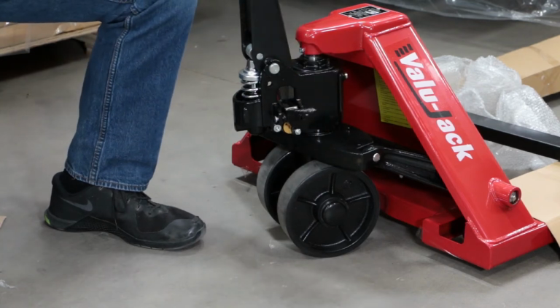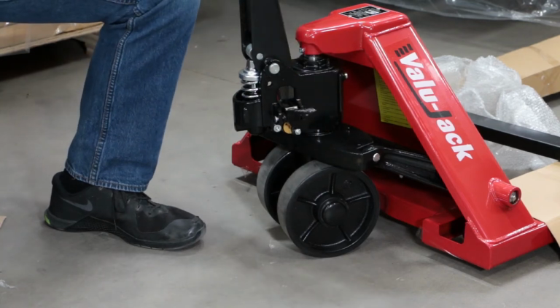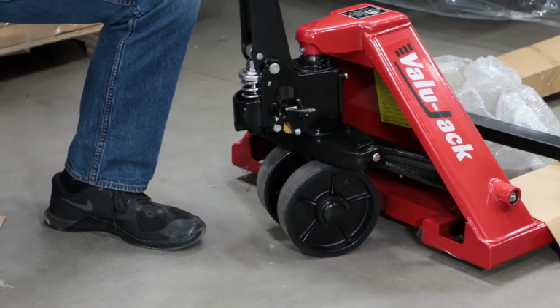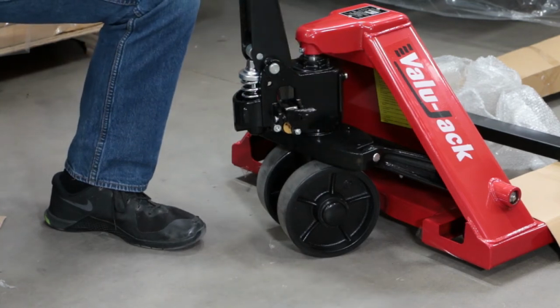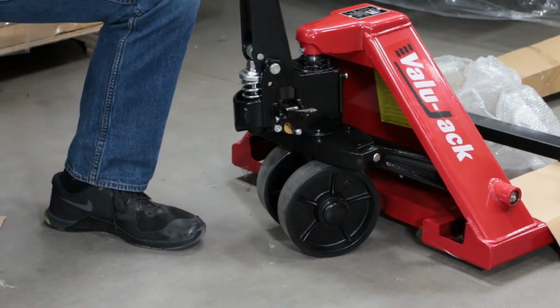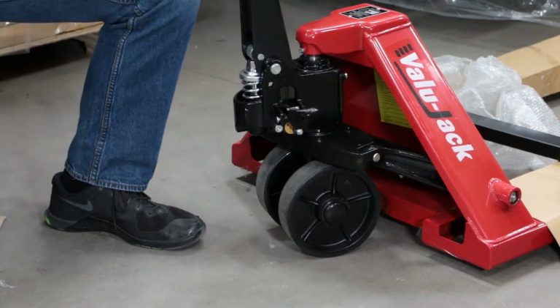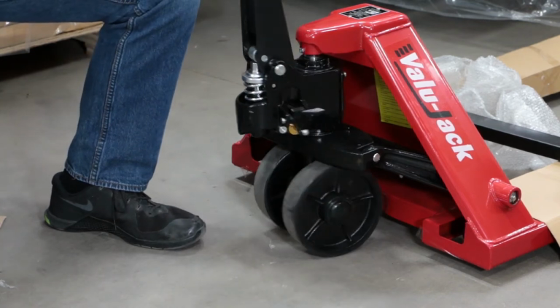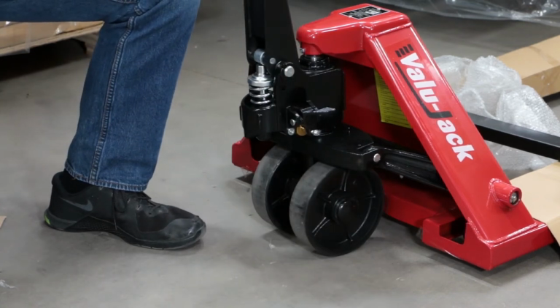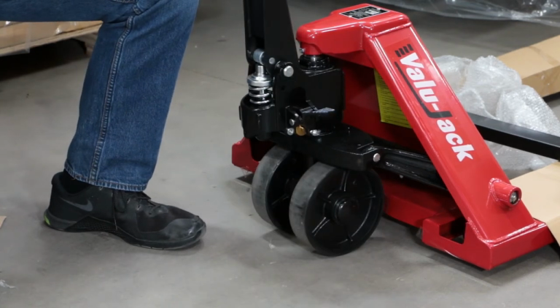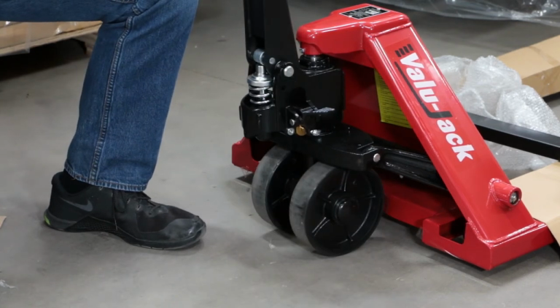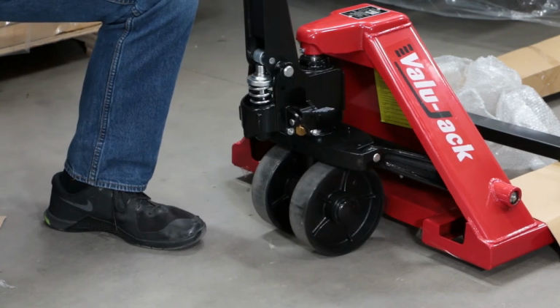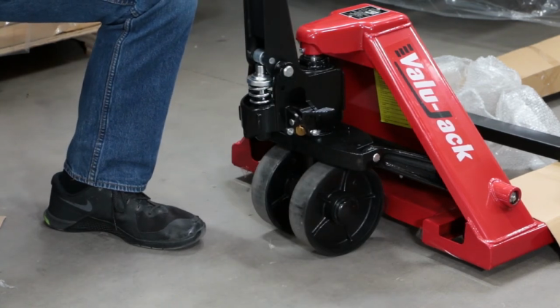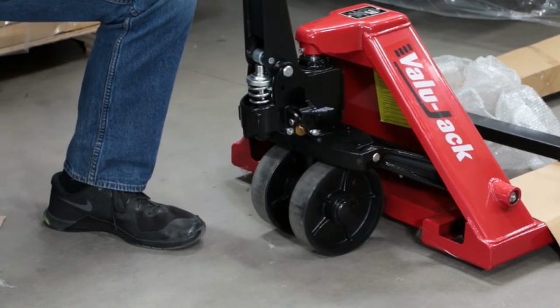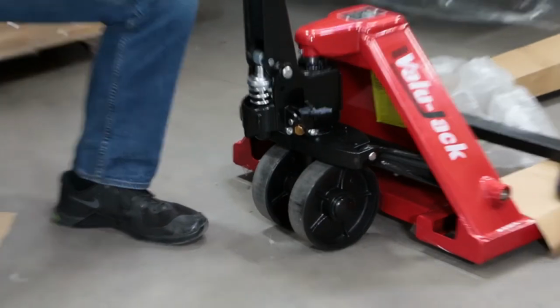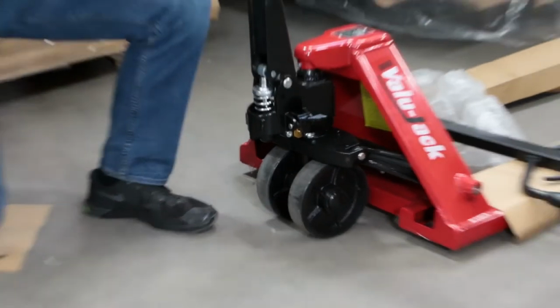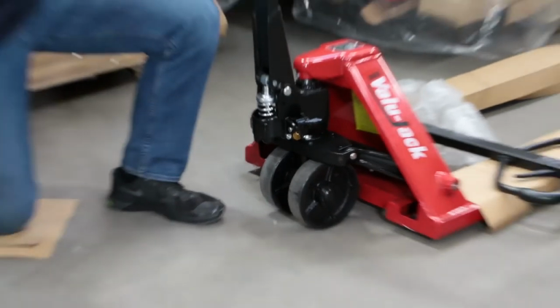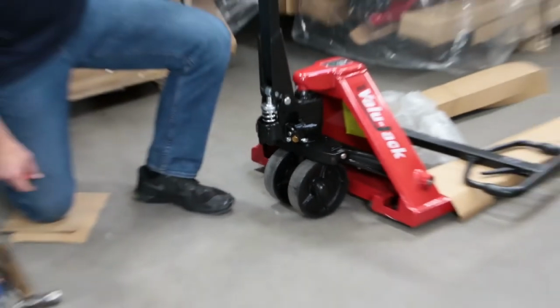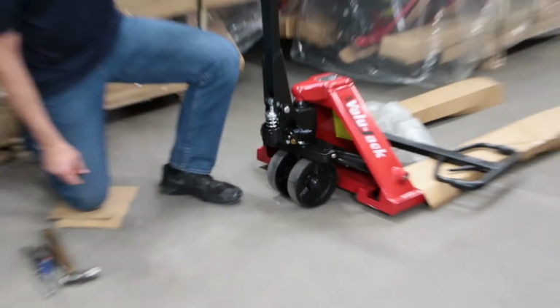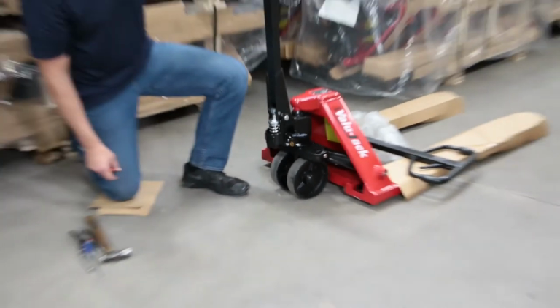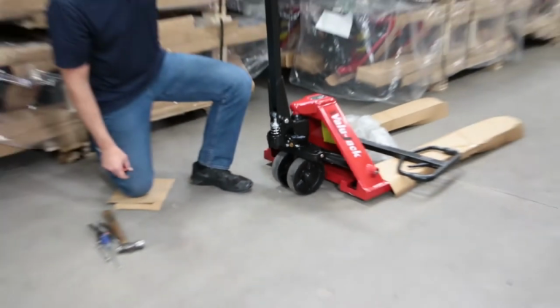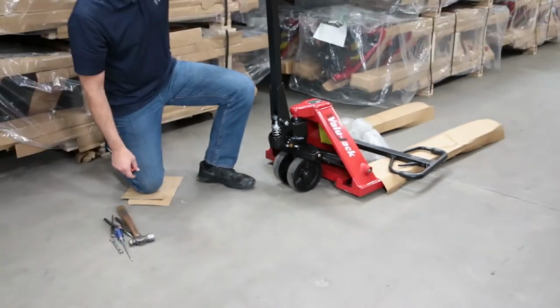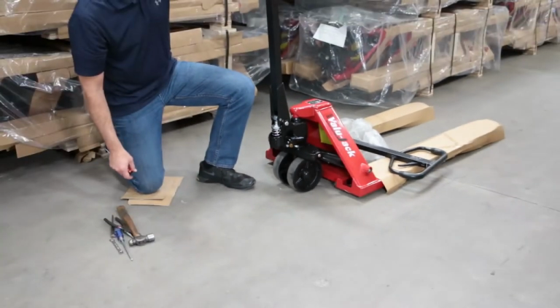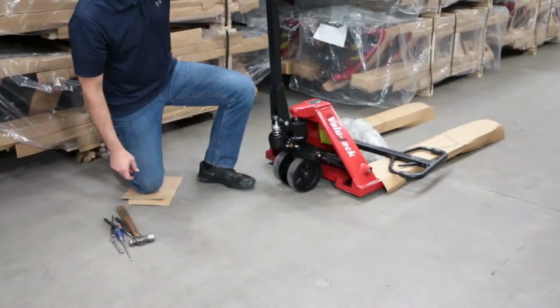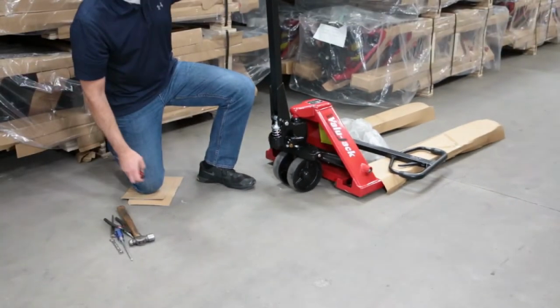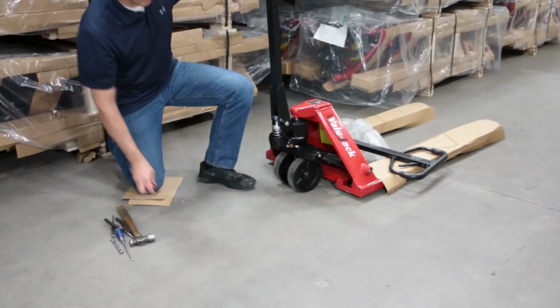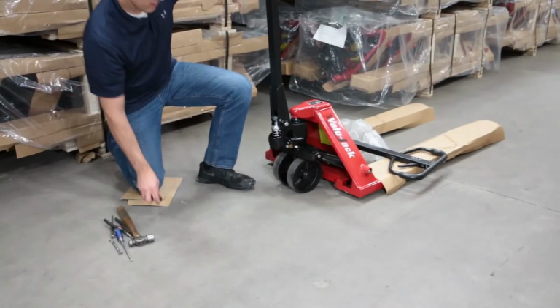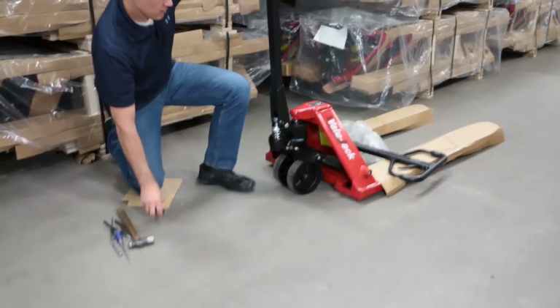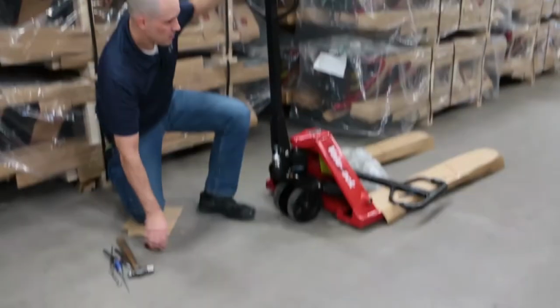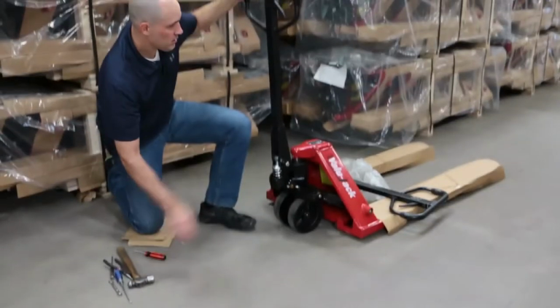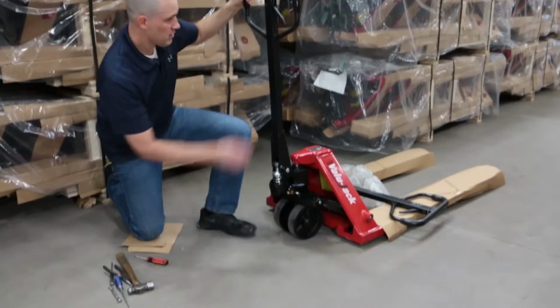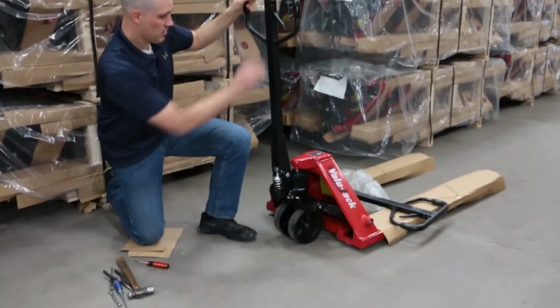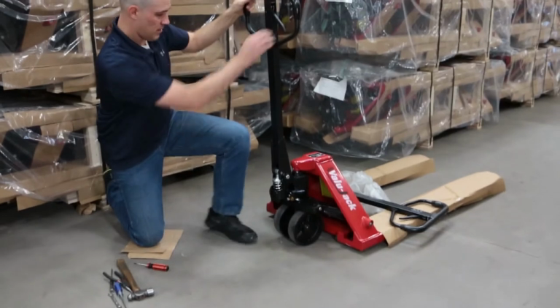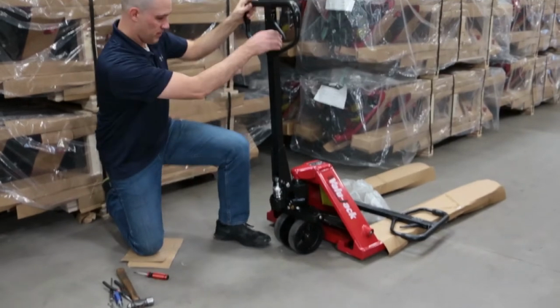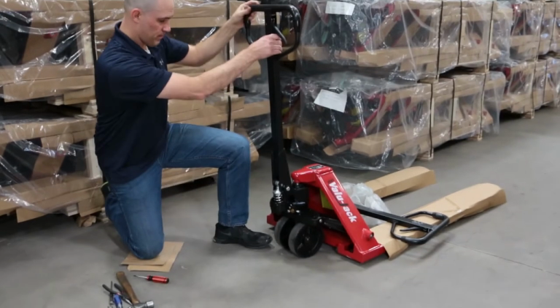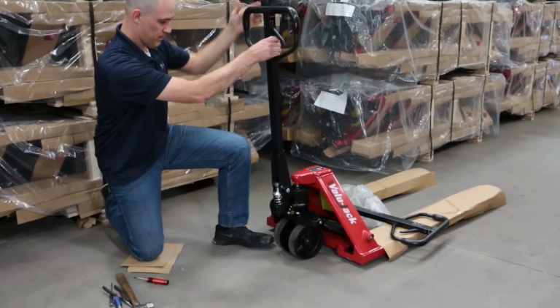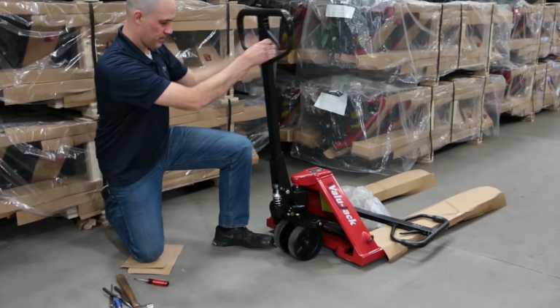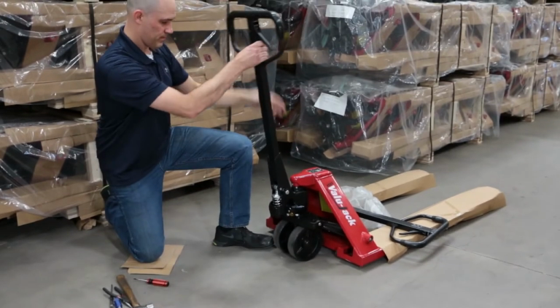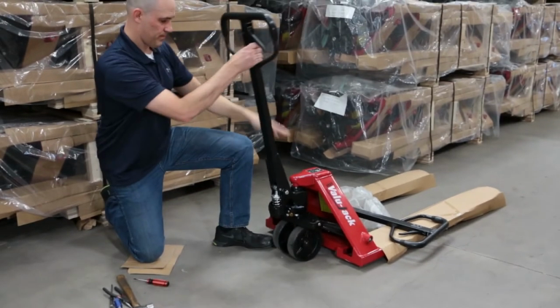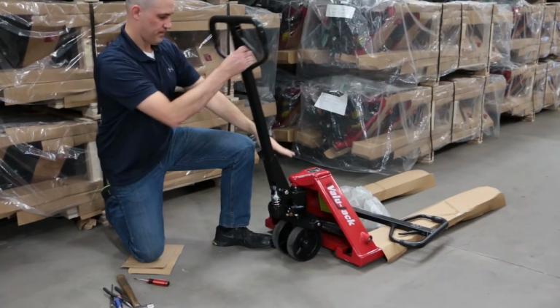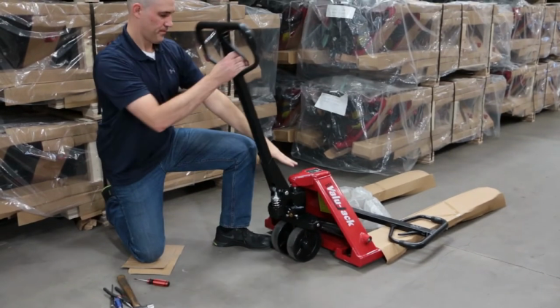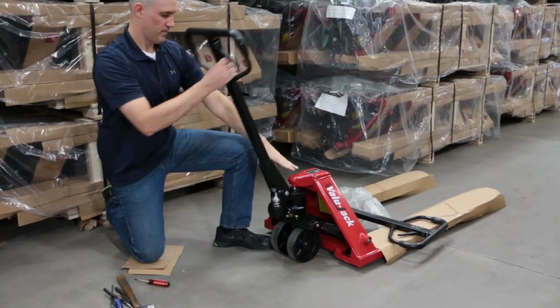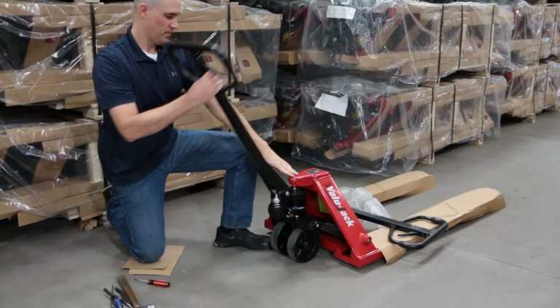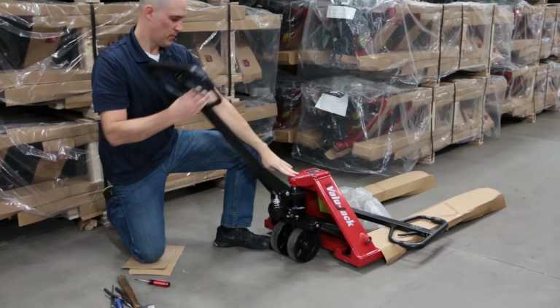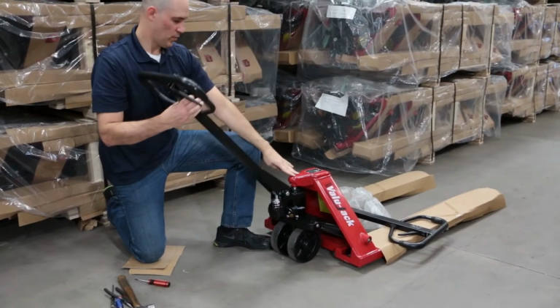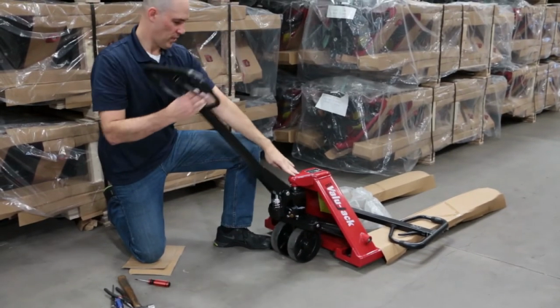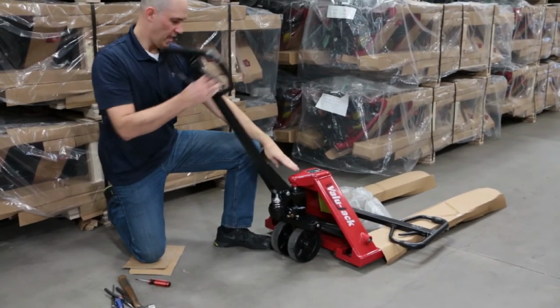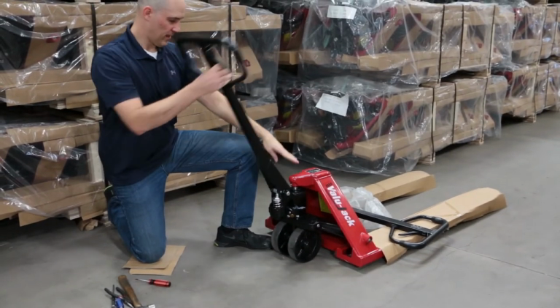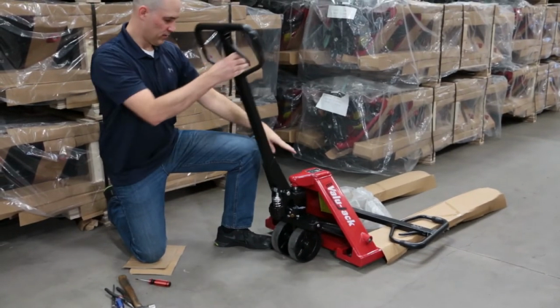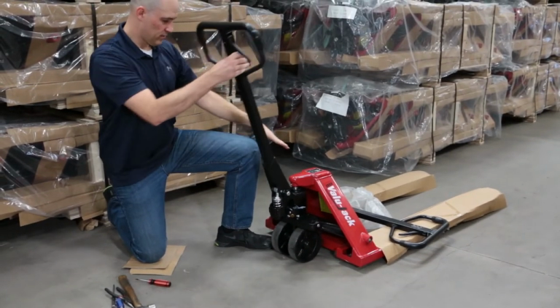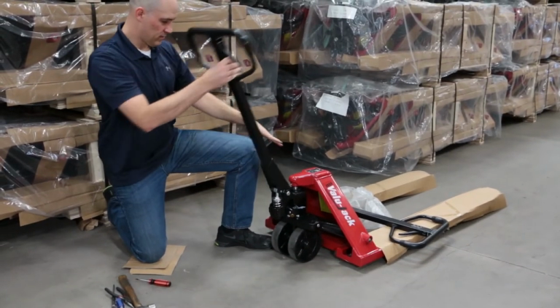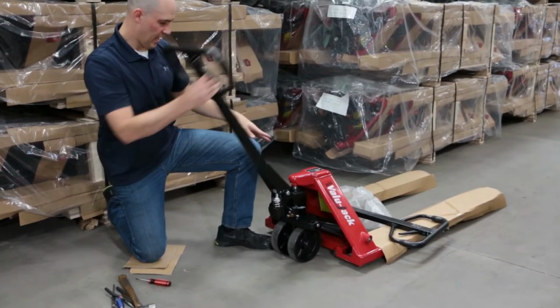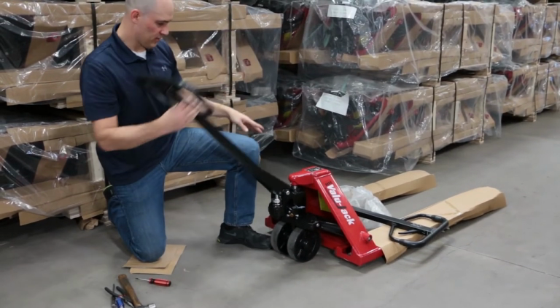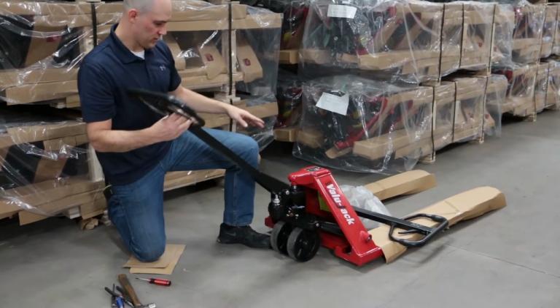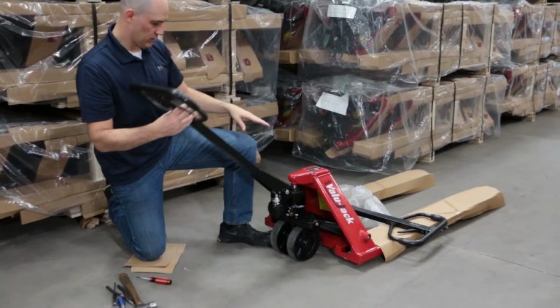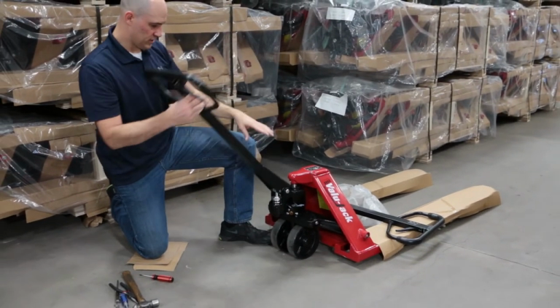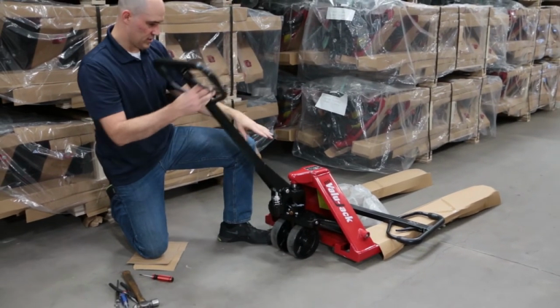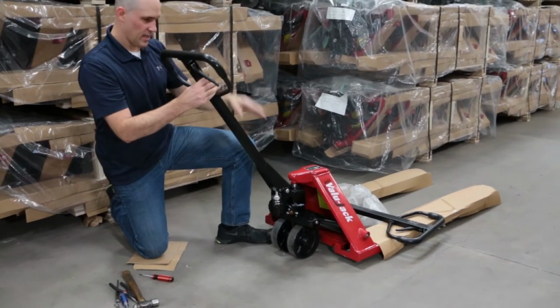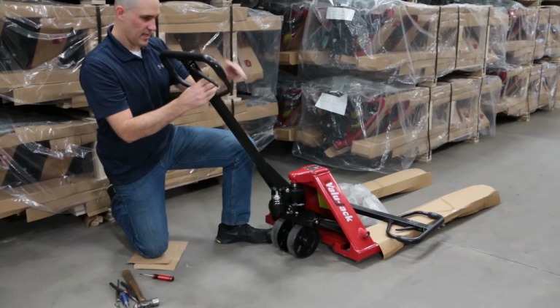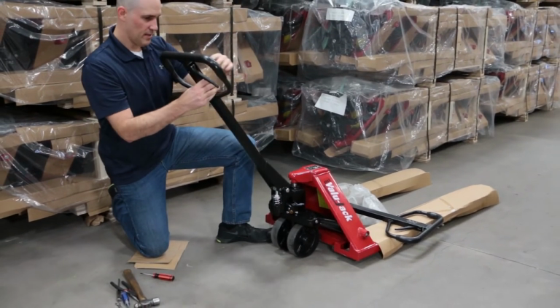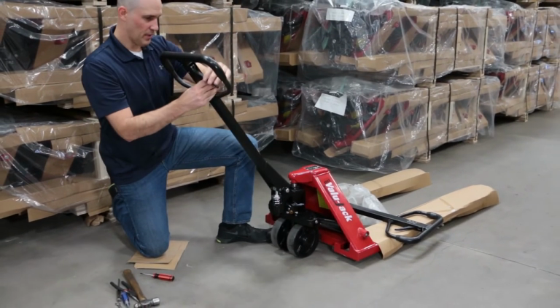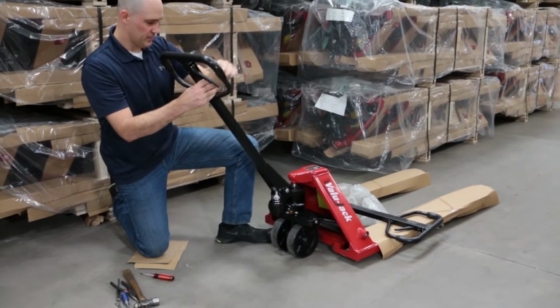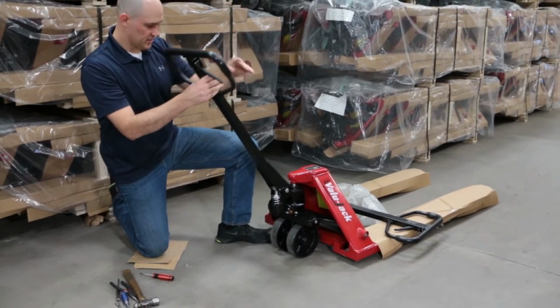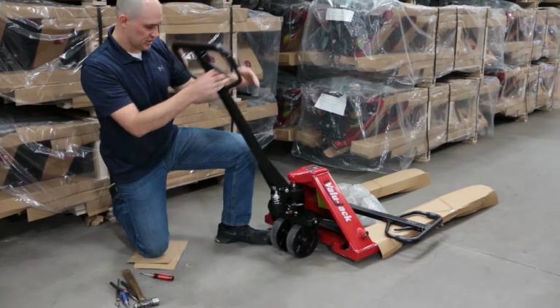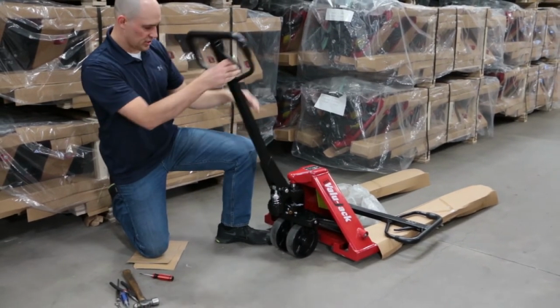Put the unit in the pump position with the lever down. Pull the handle down so it's in pump position.